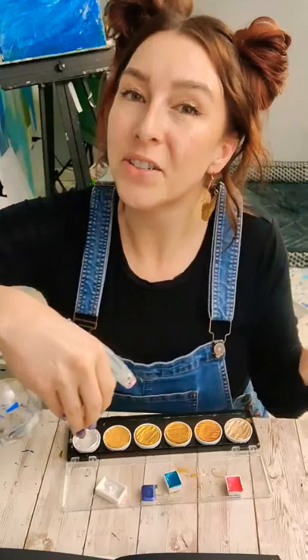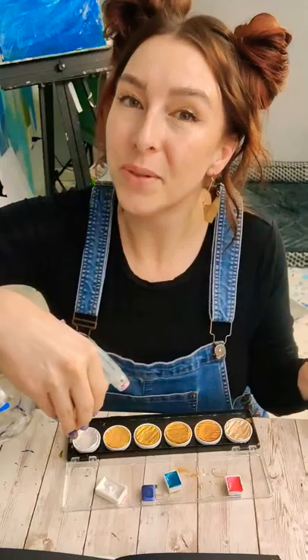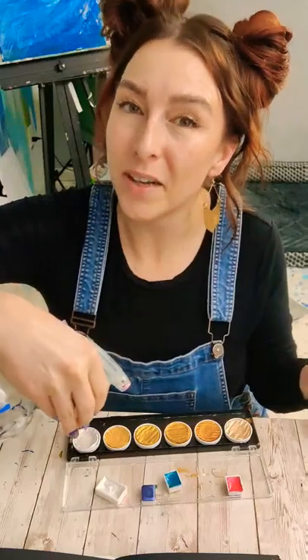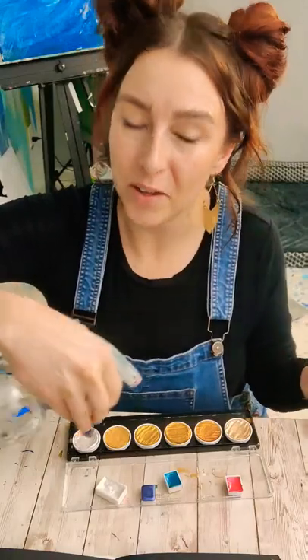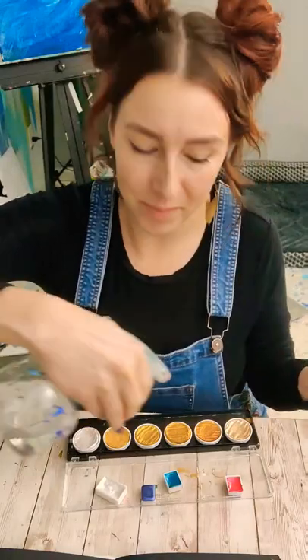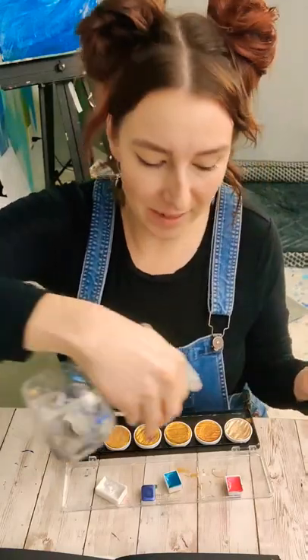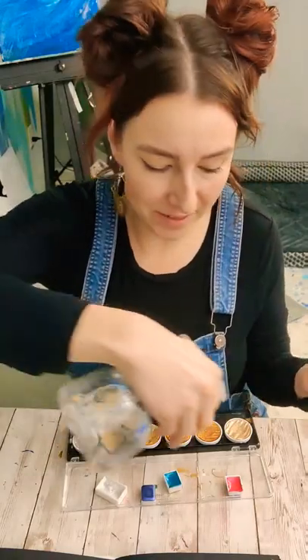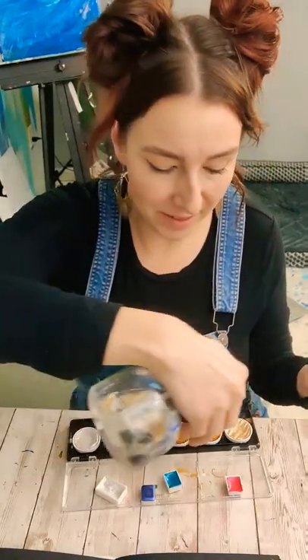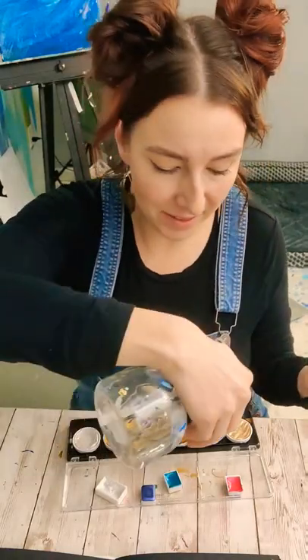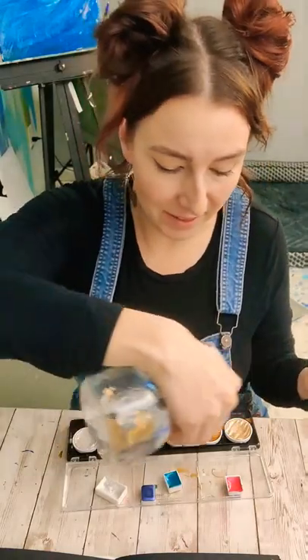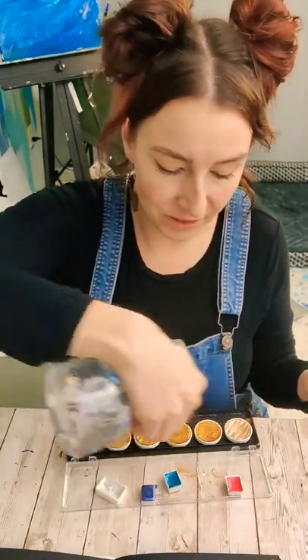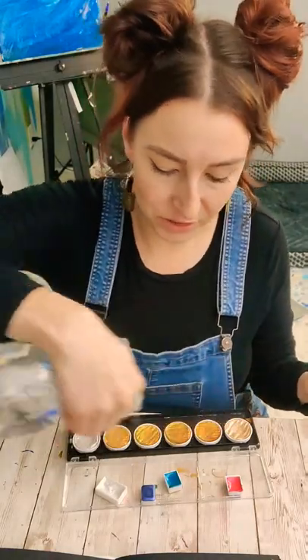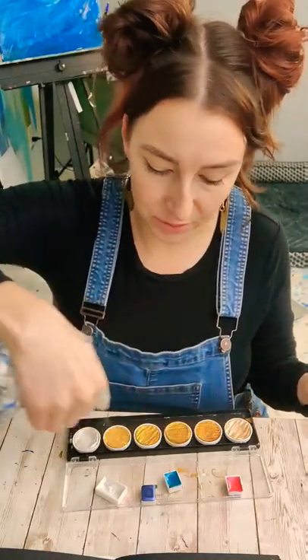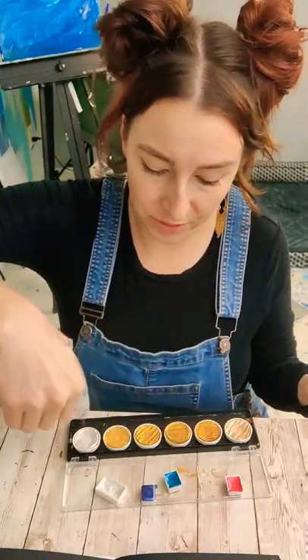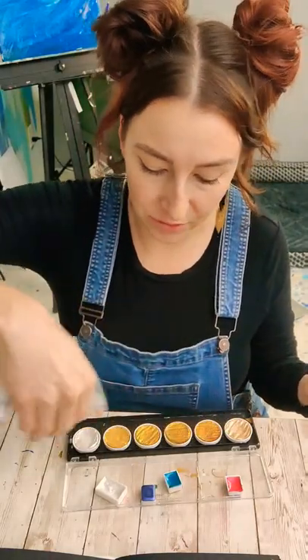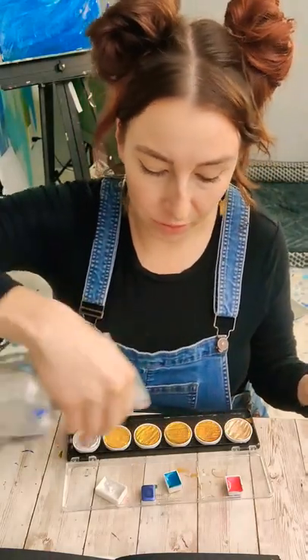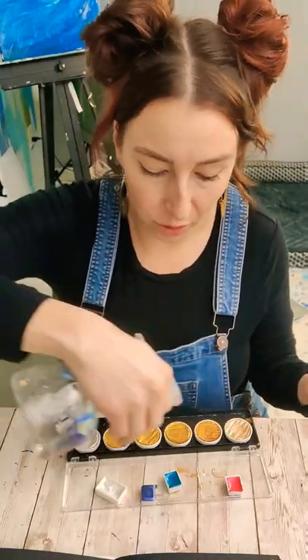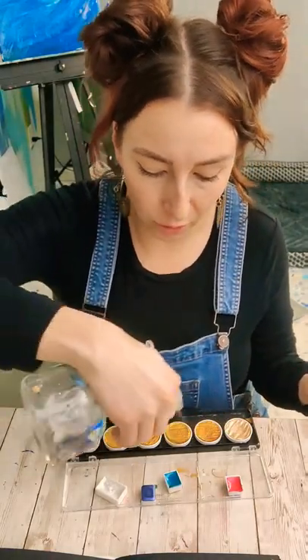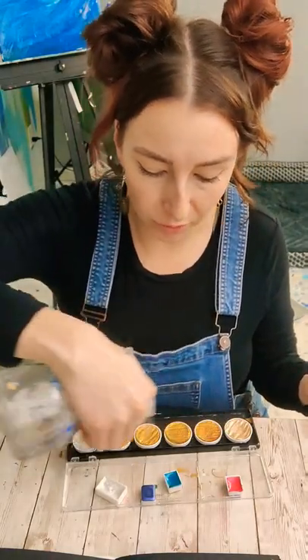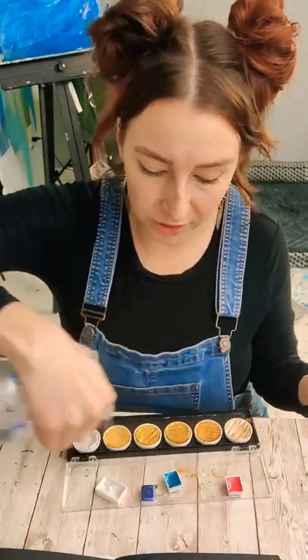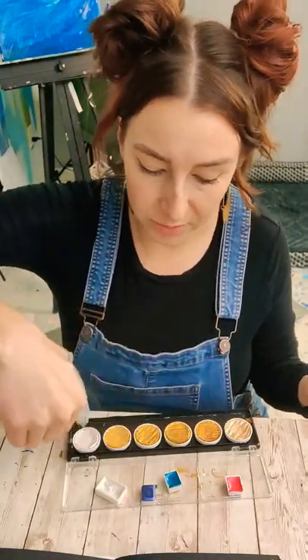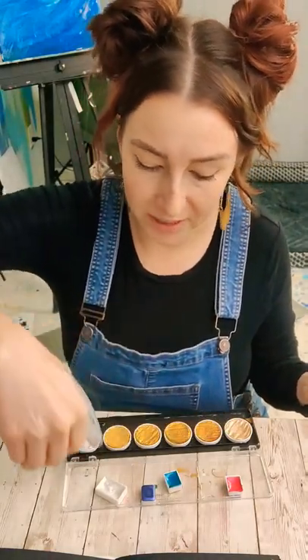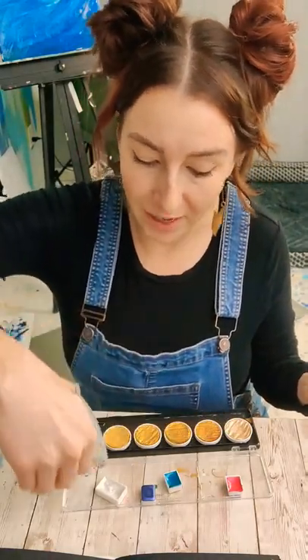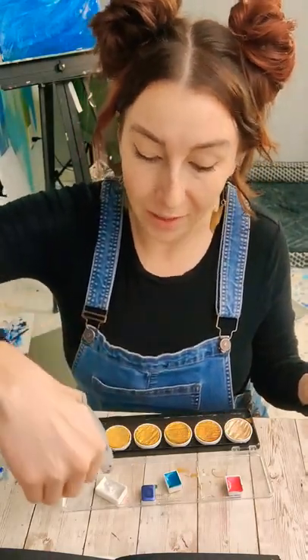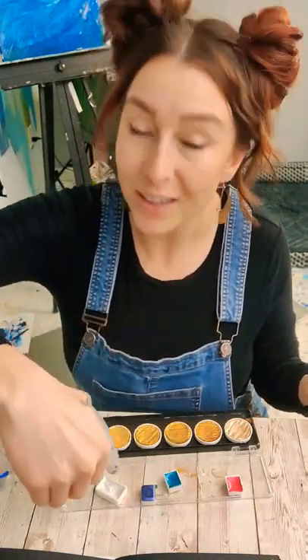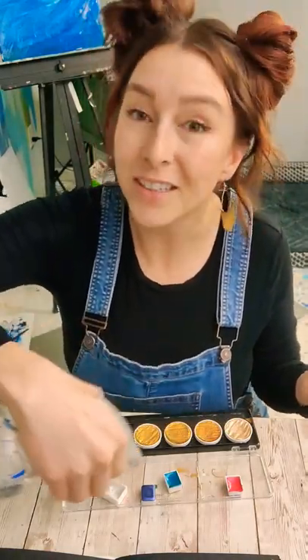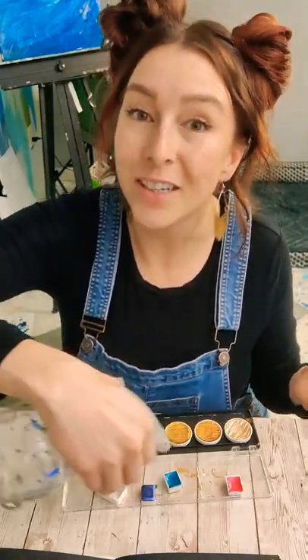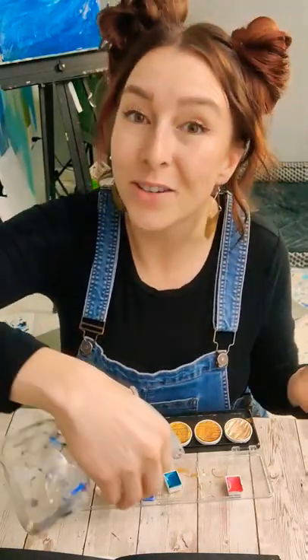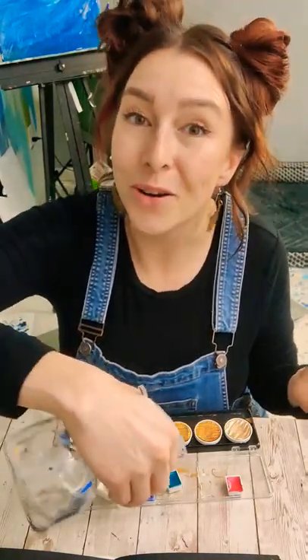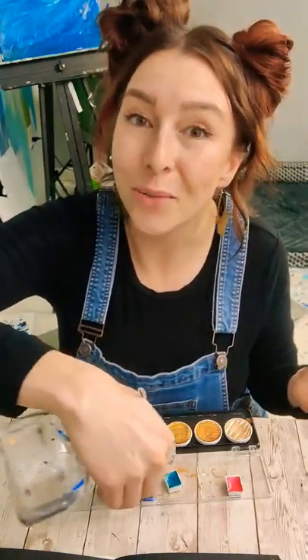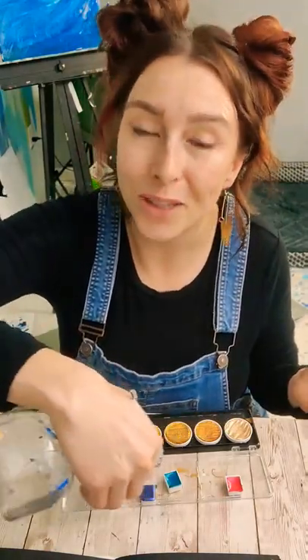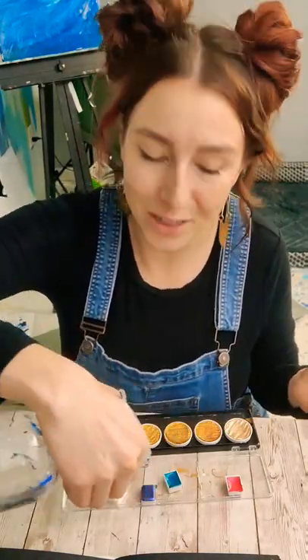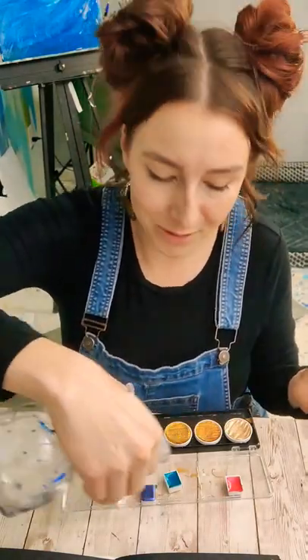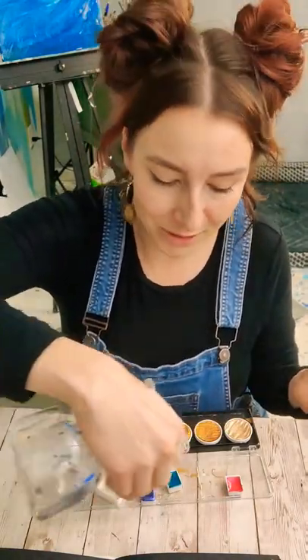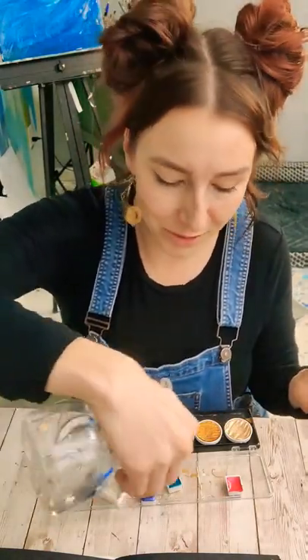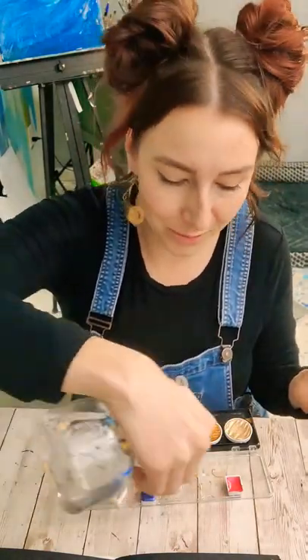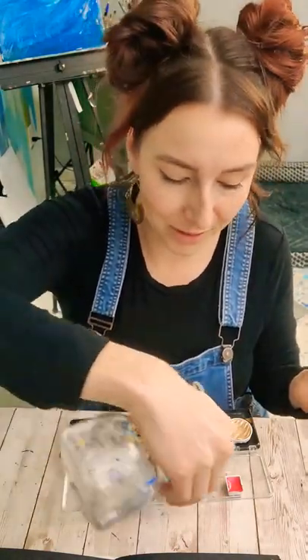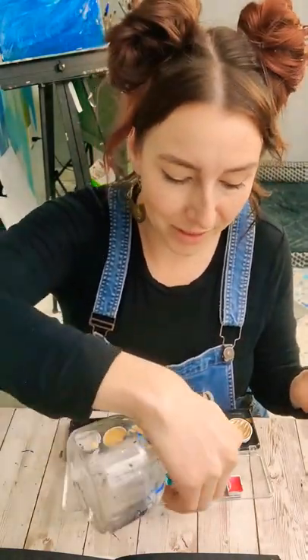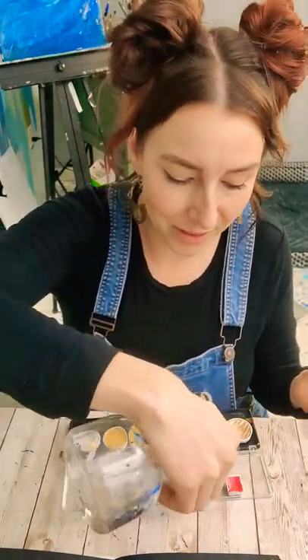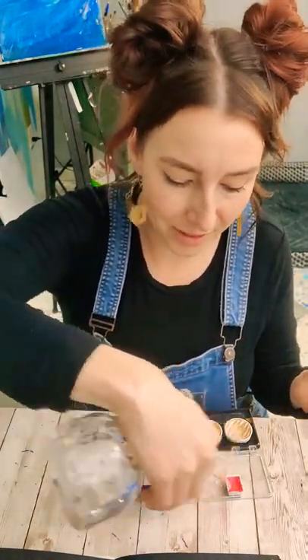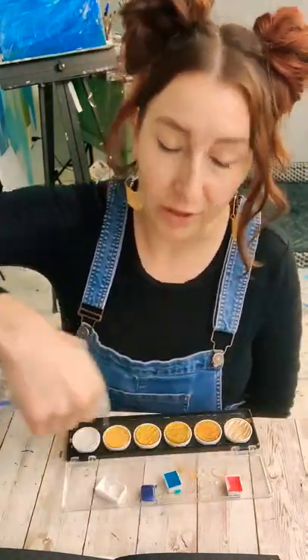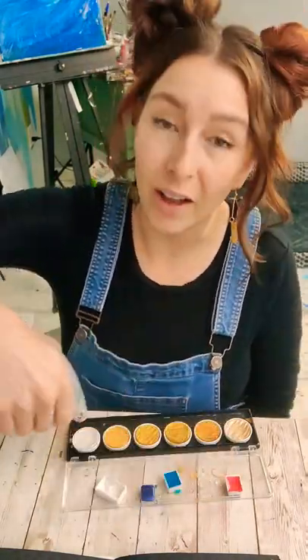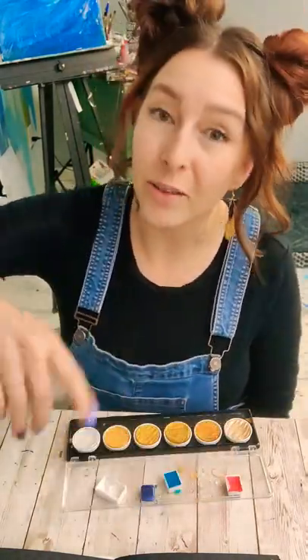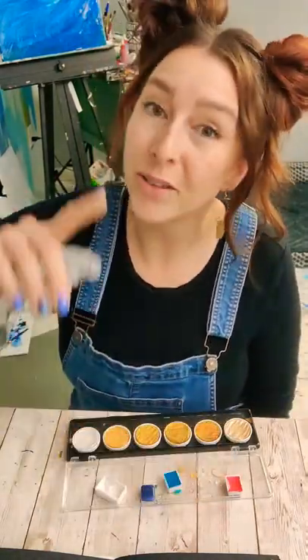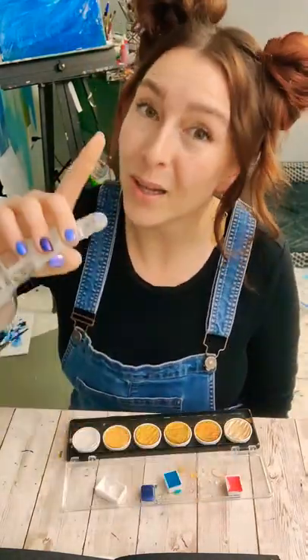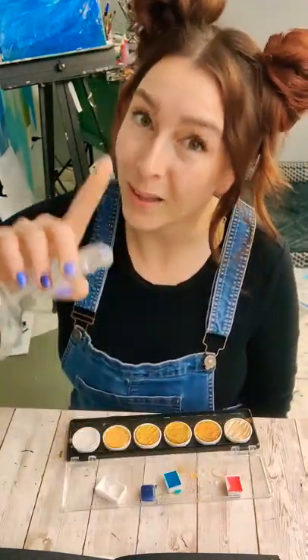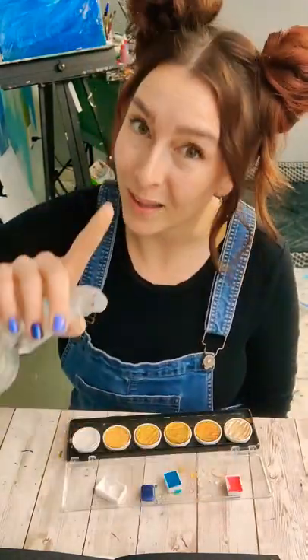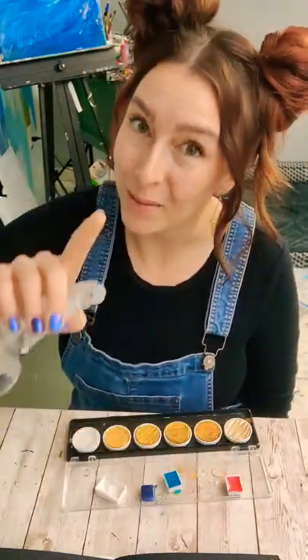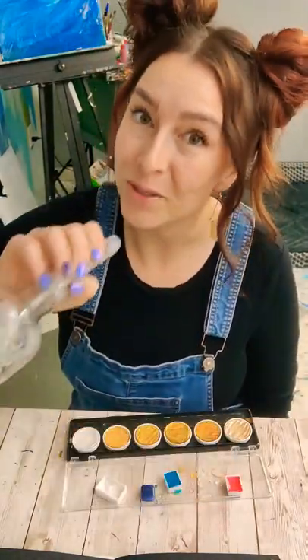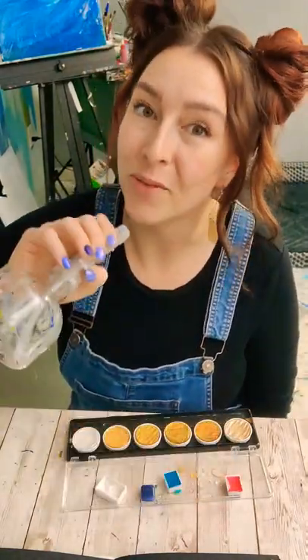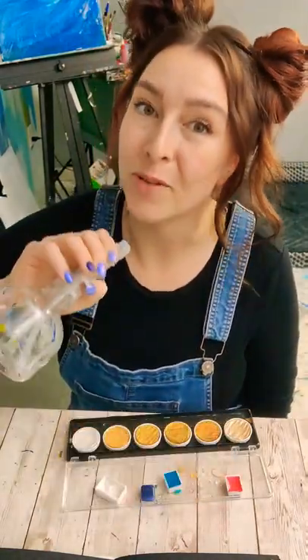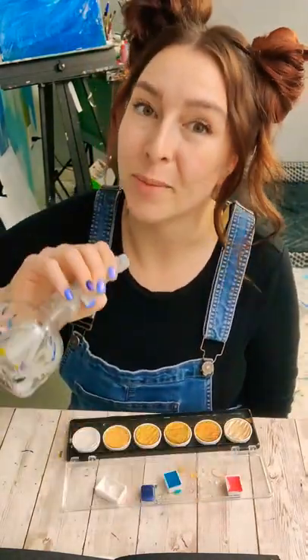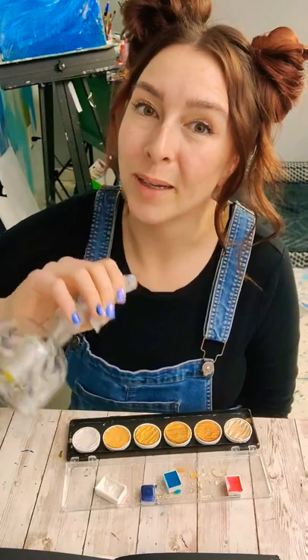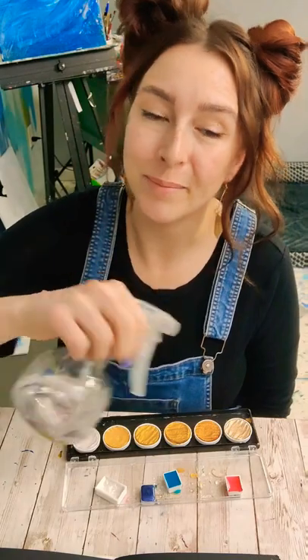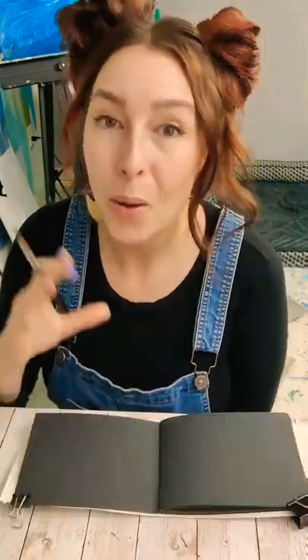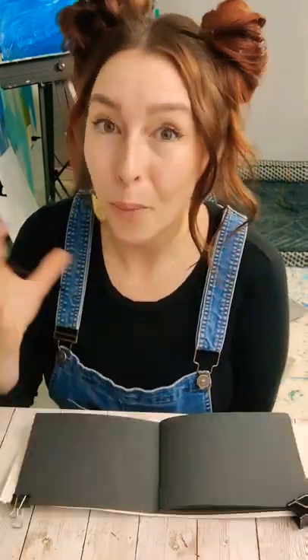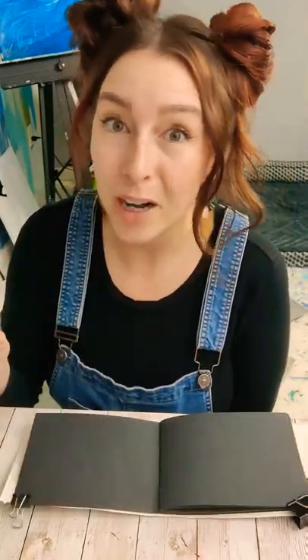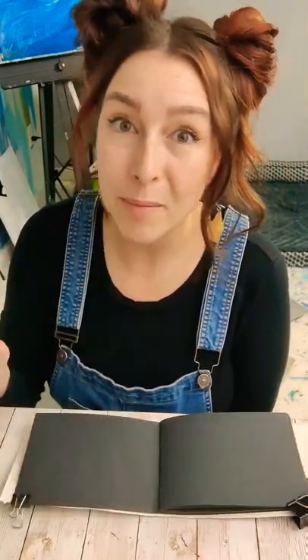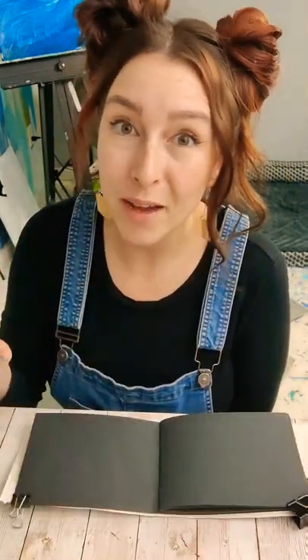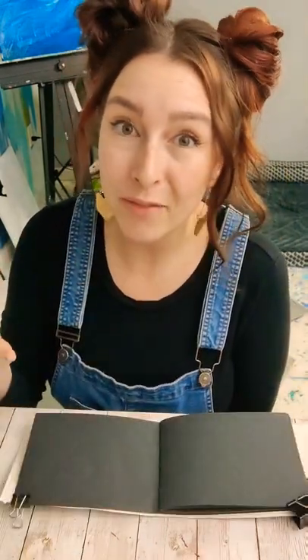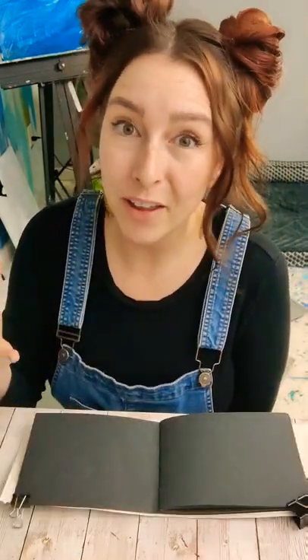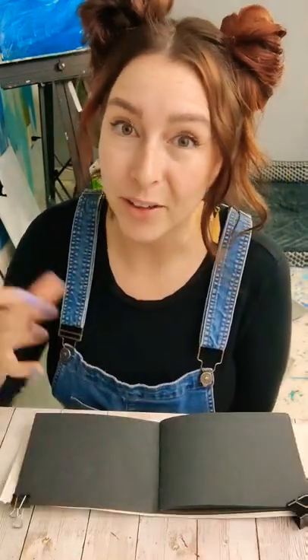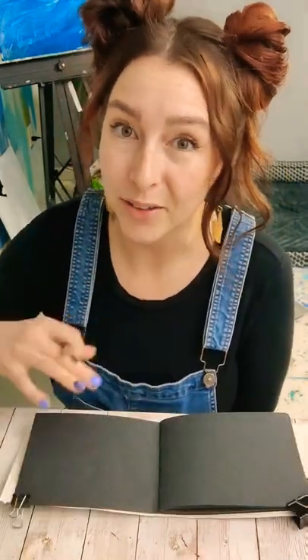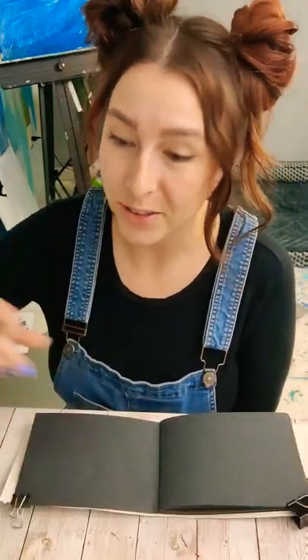Let's do another painting that's suited for all these metallics that you don't really know what to do with. Bray your colors, let them sit for a minute. We're going to paint feathers.